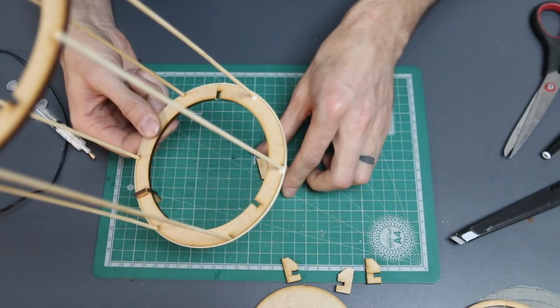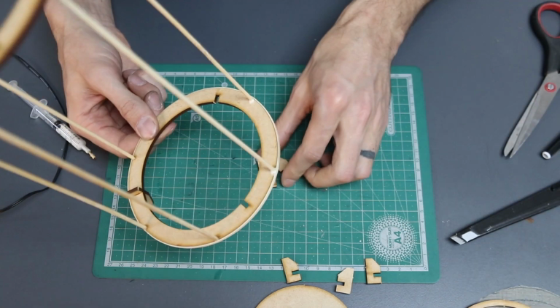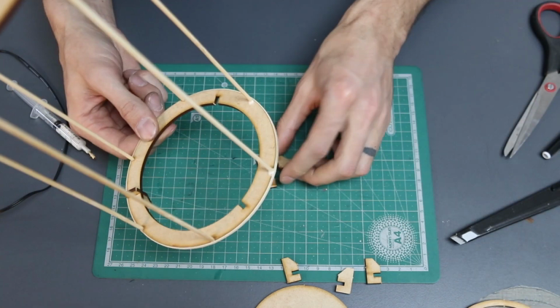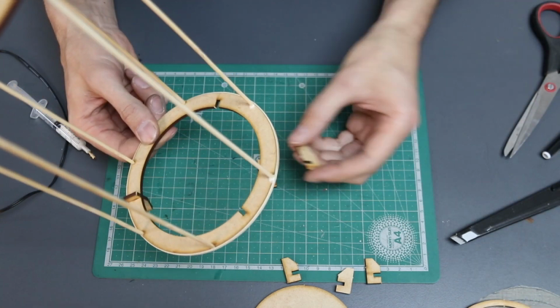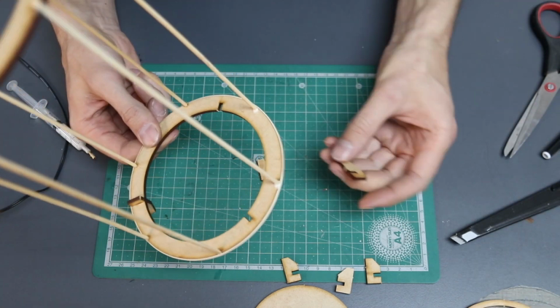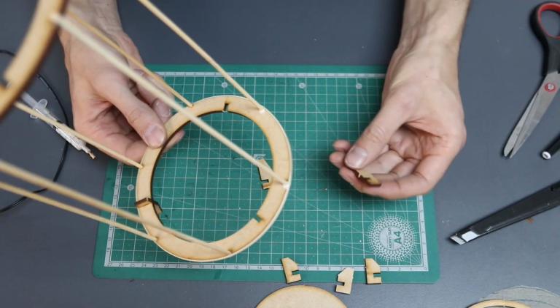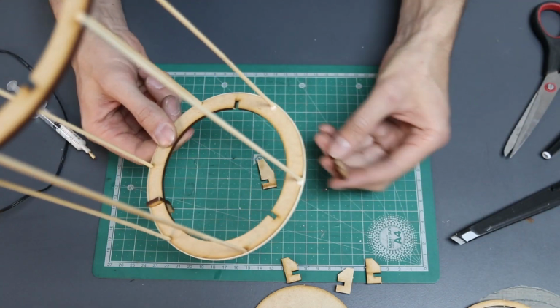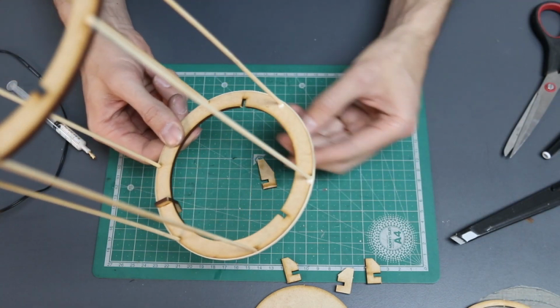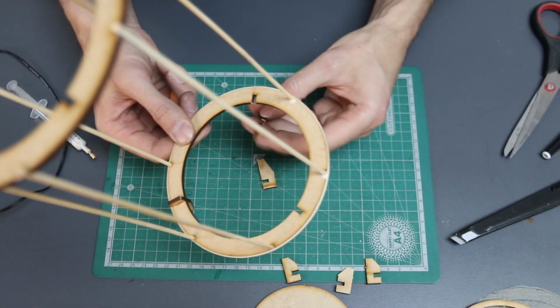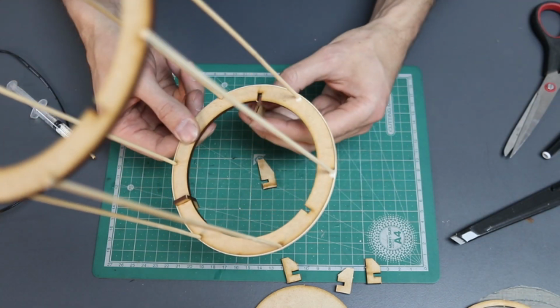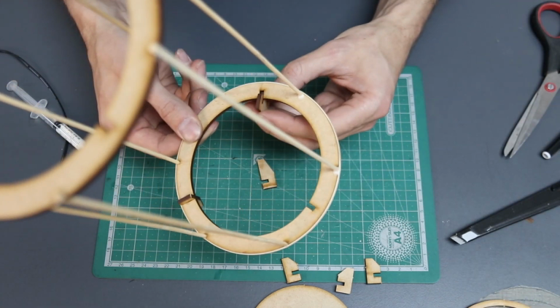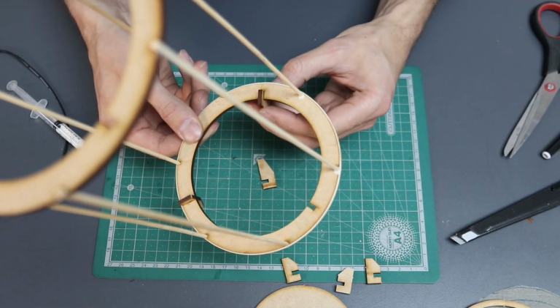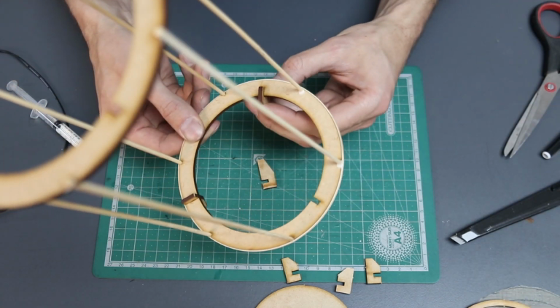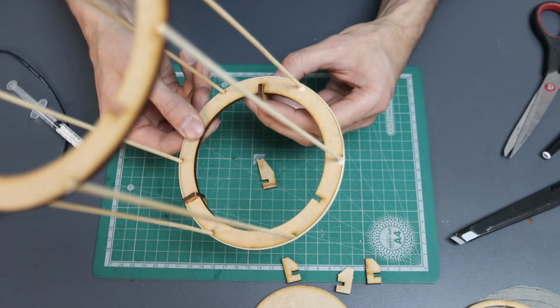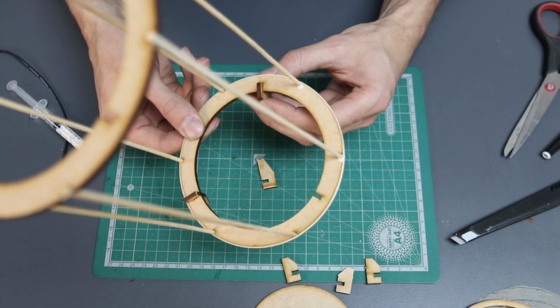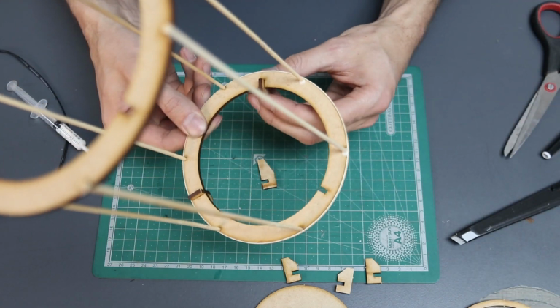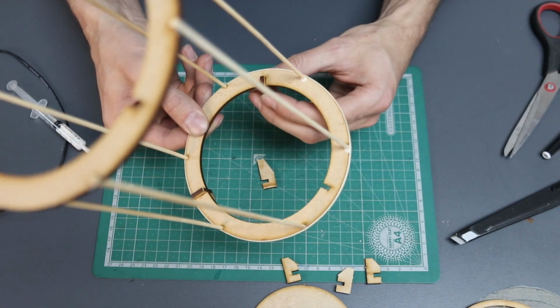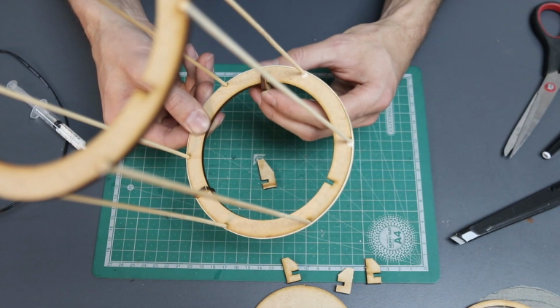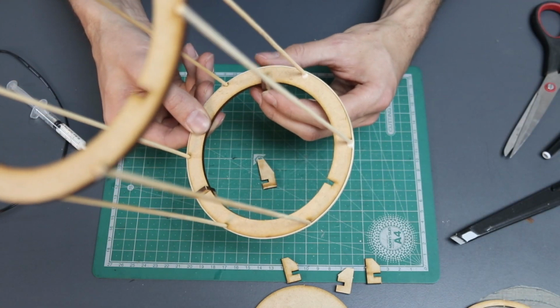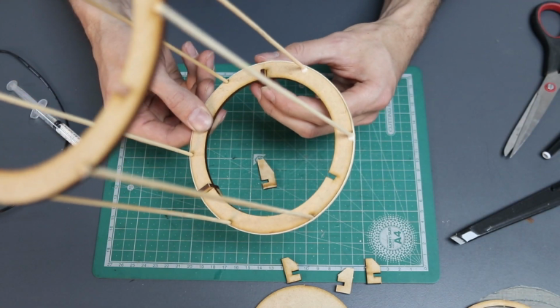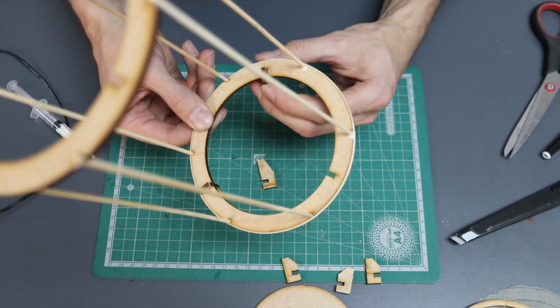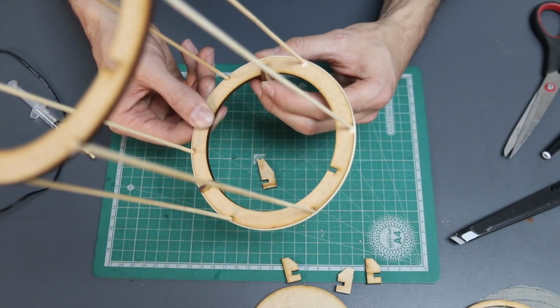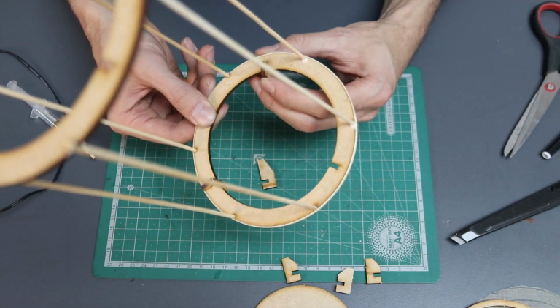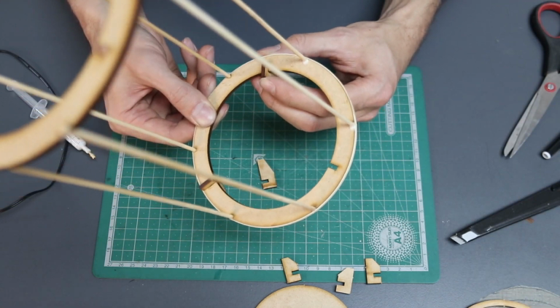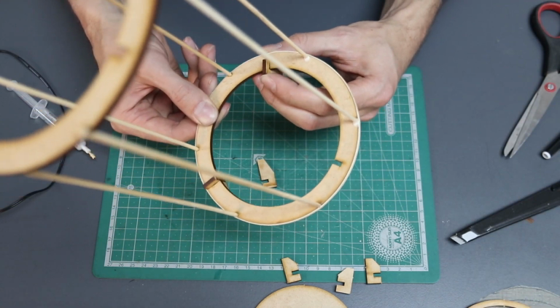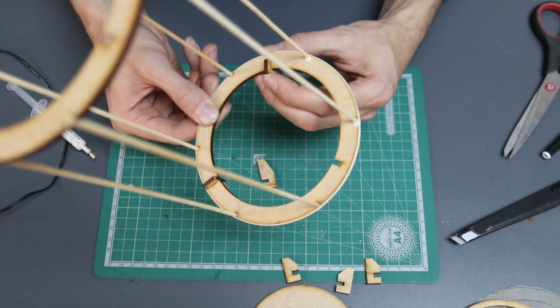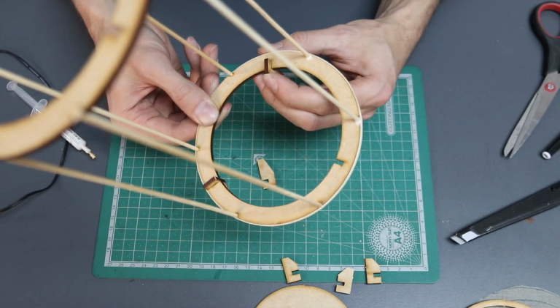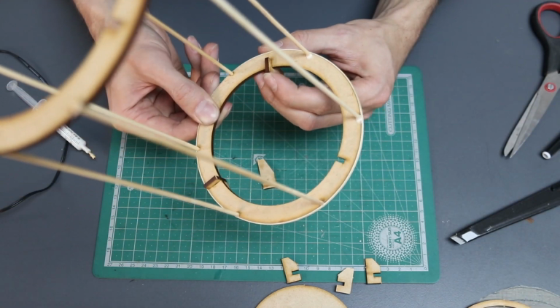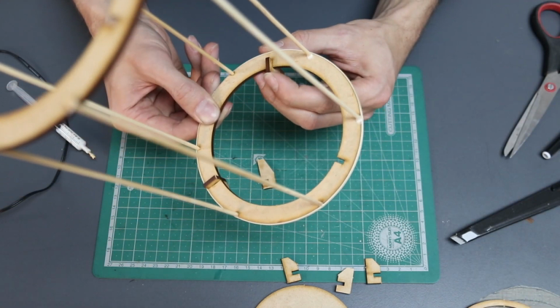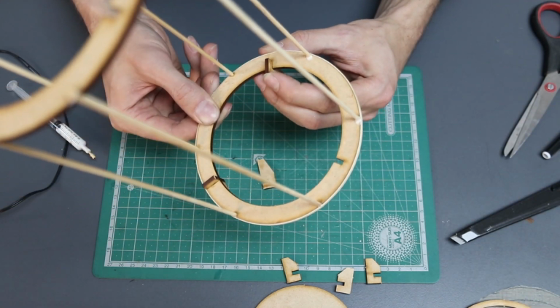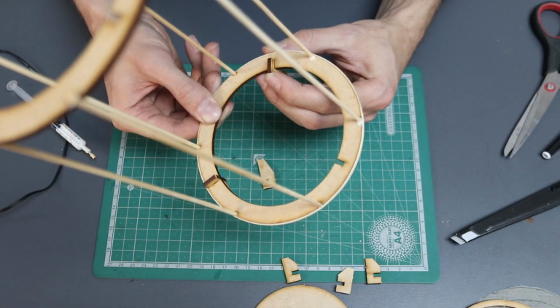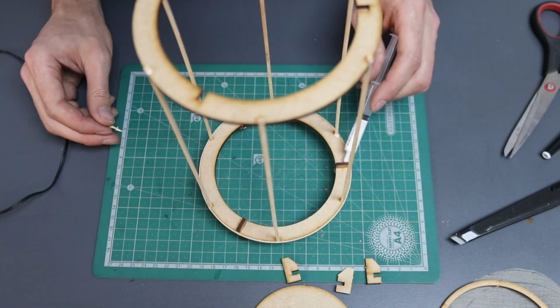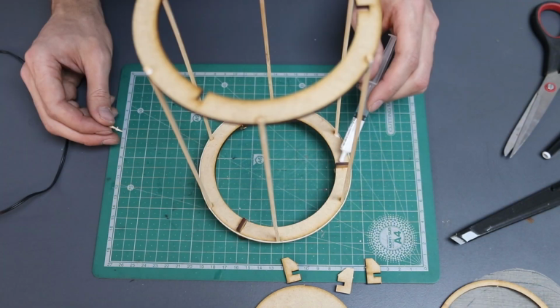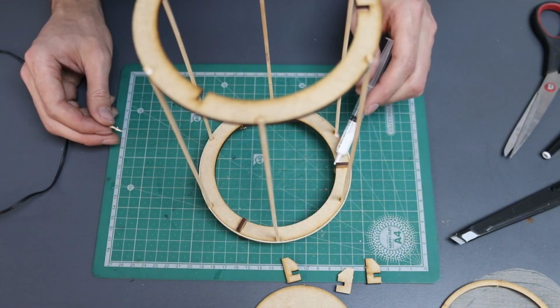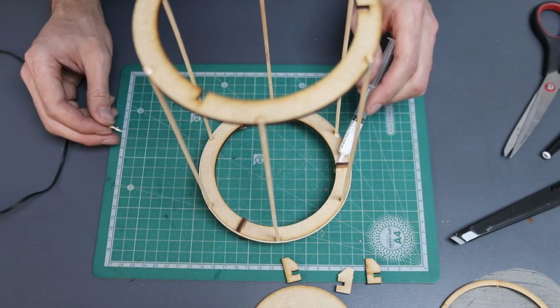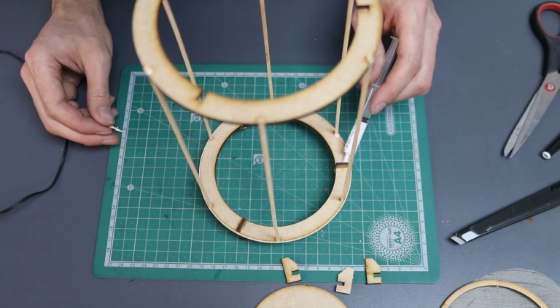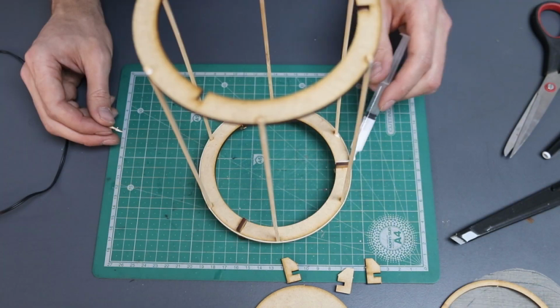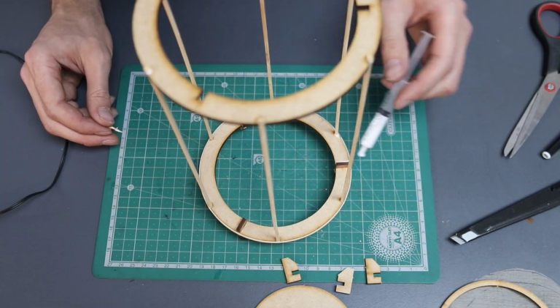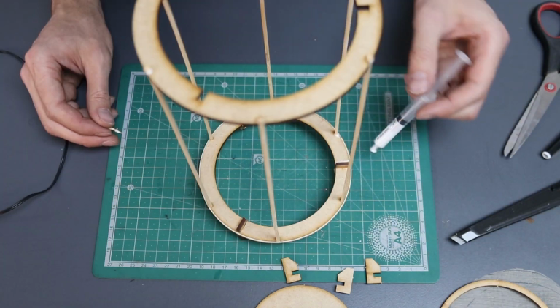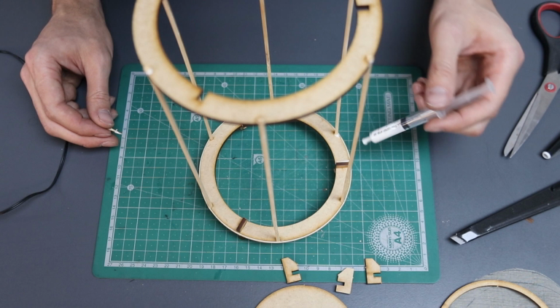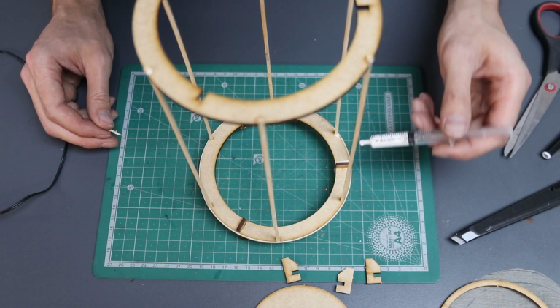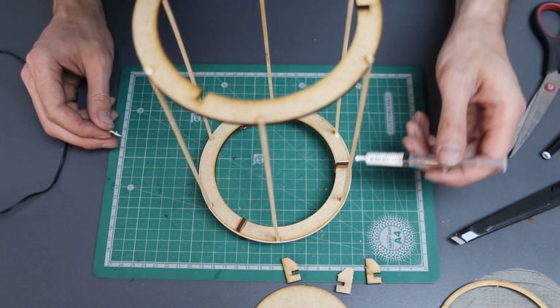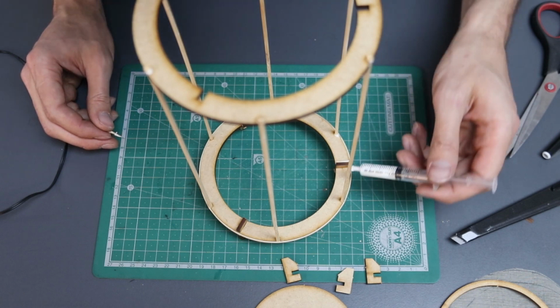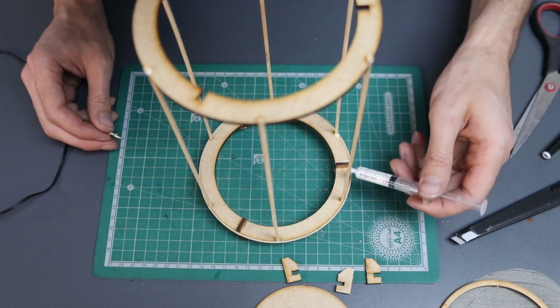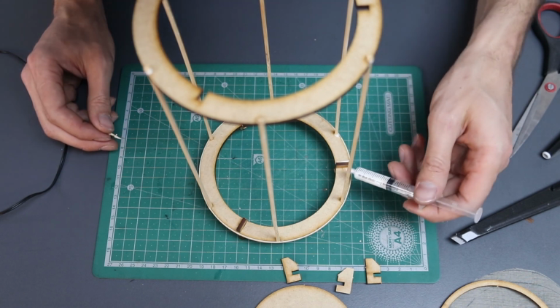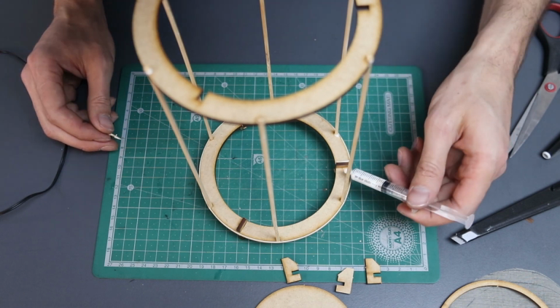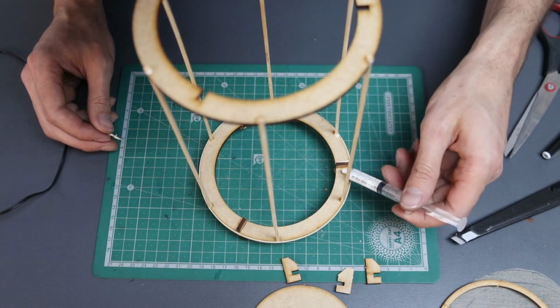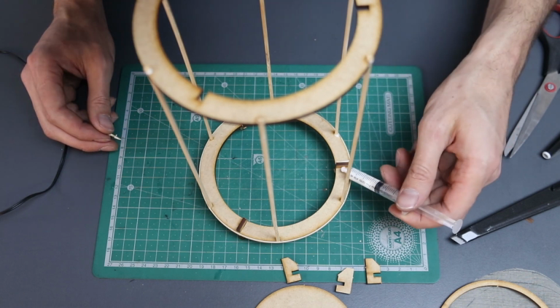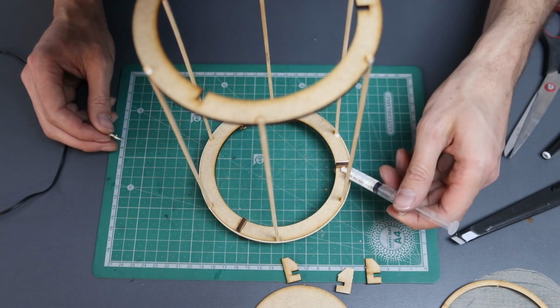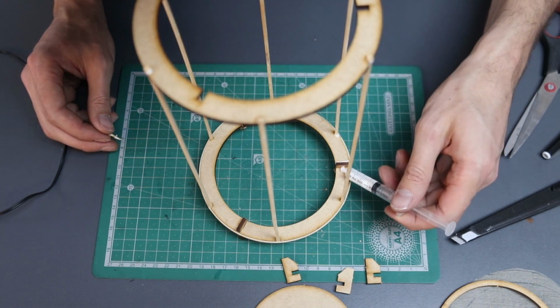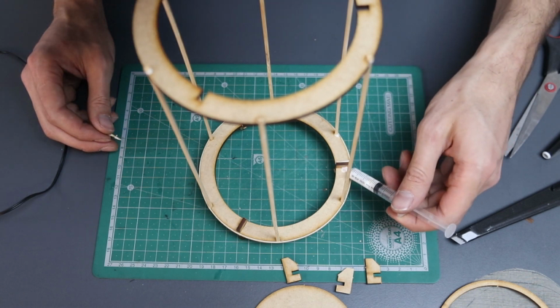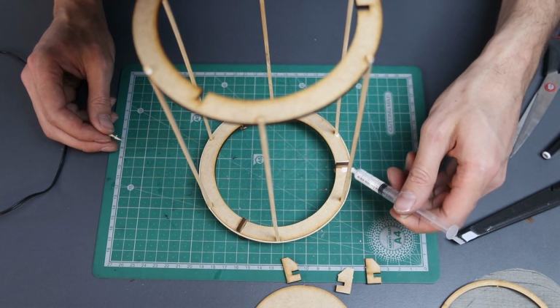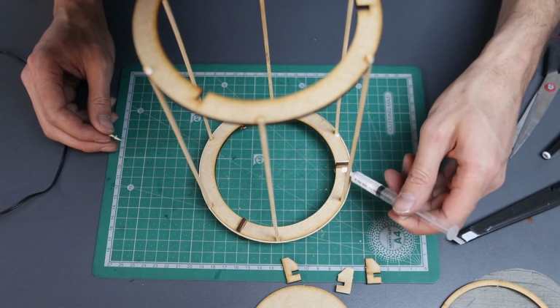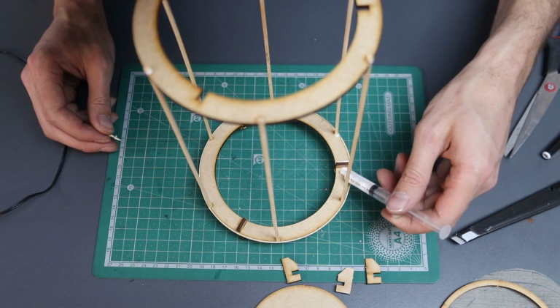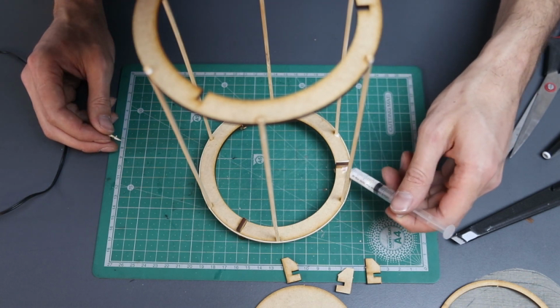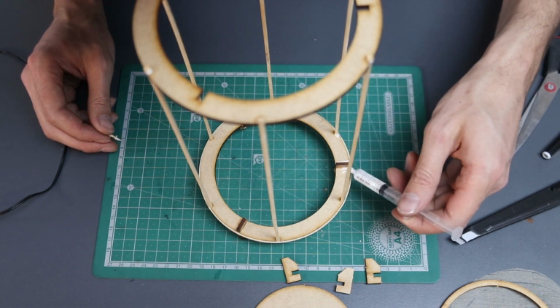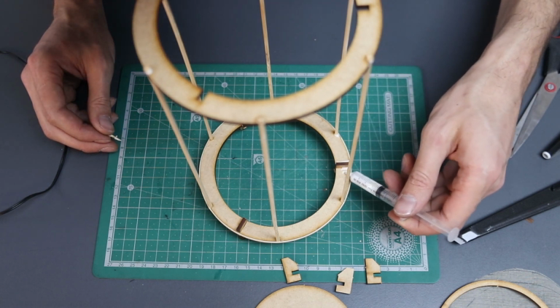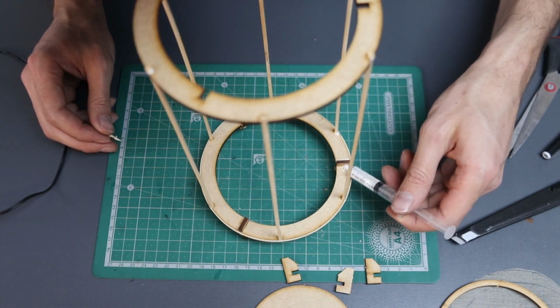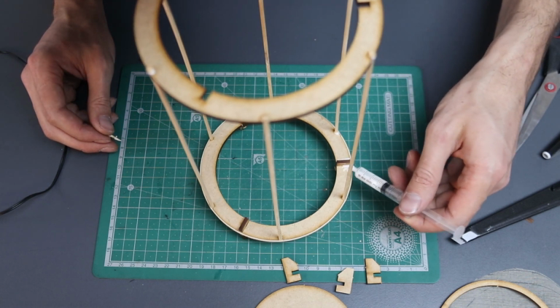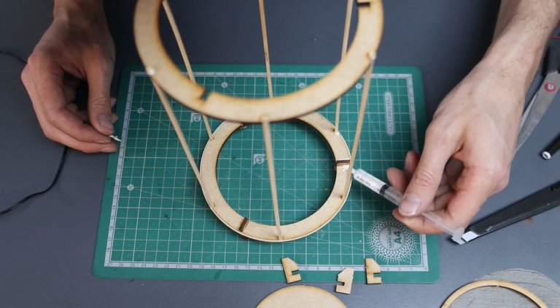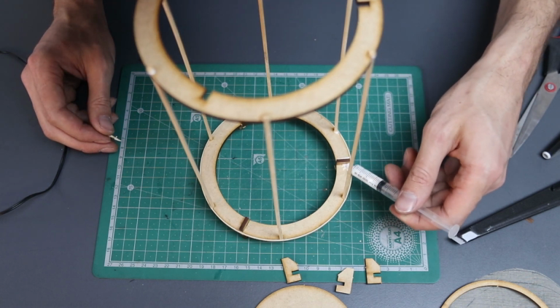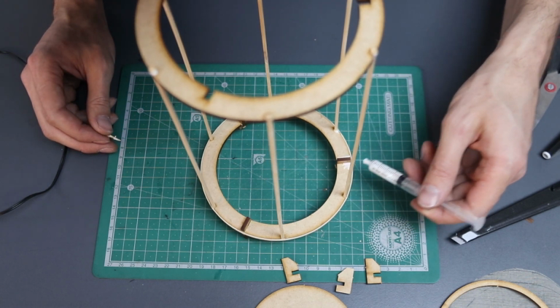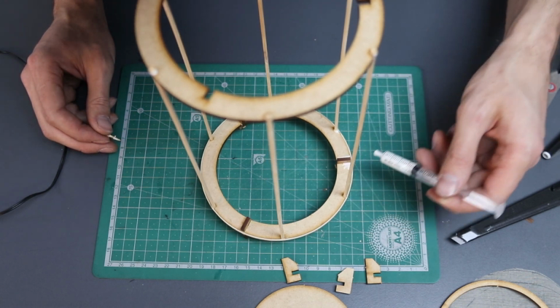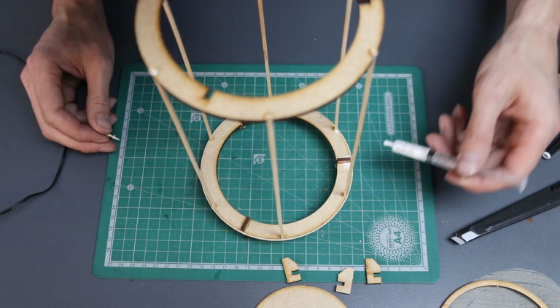Wedge your legs into the top and the bottom of your biltong maker and add a blob of glue to each one for extra stability.